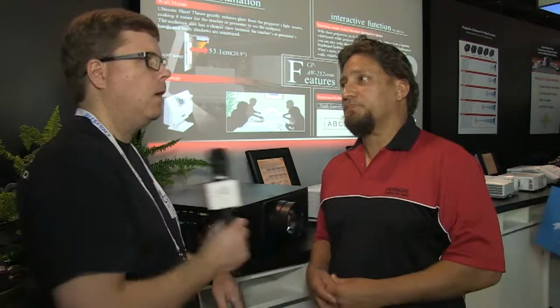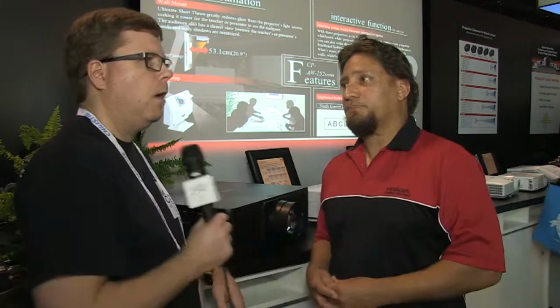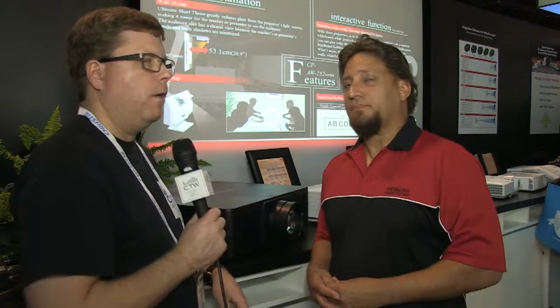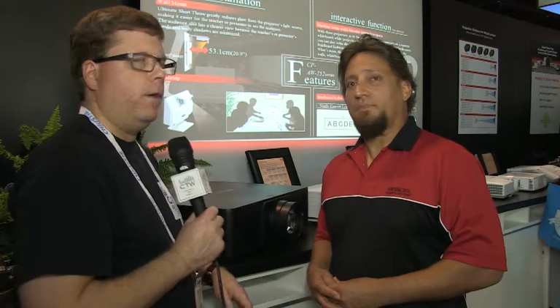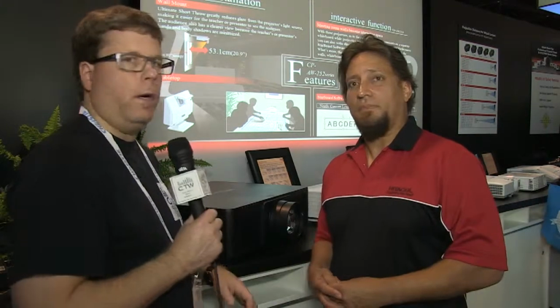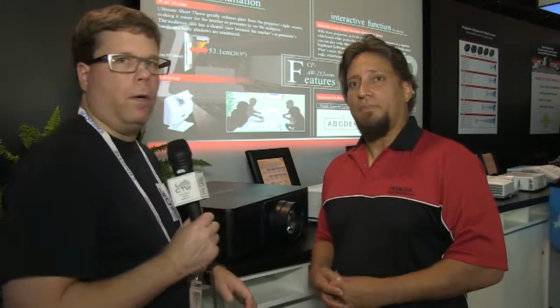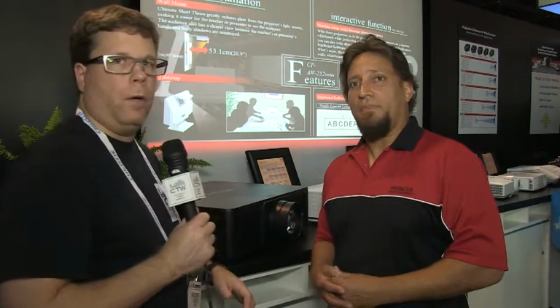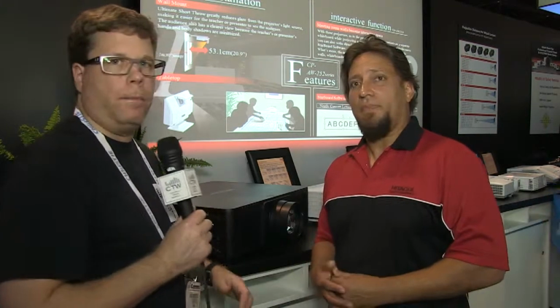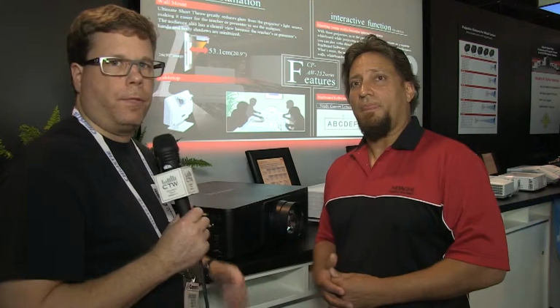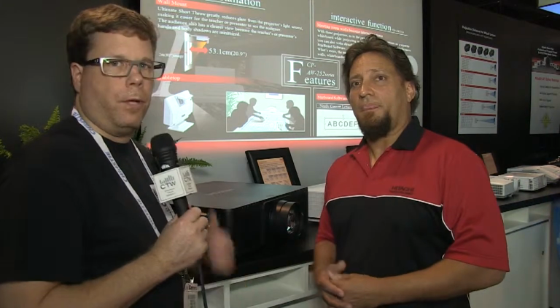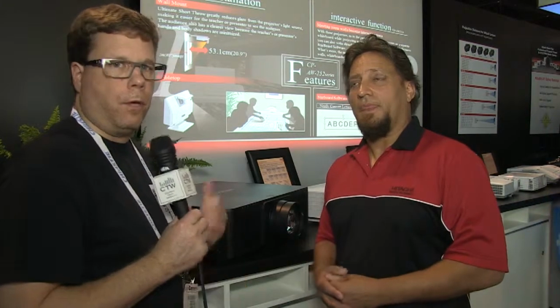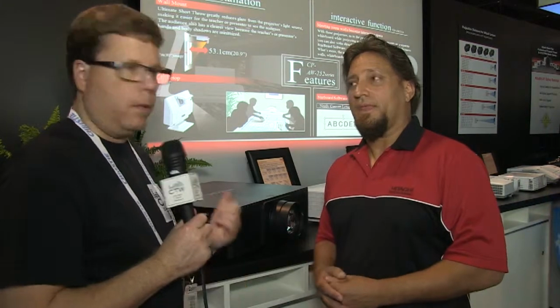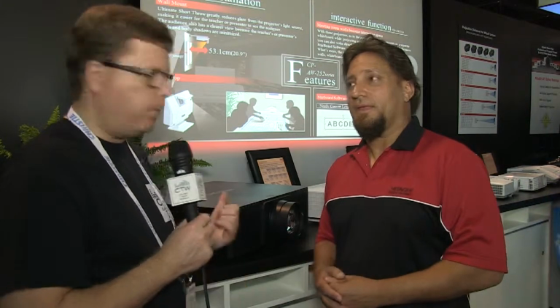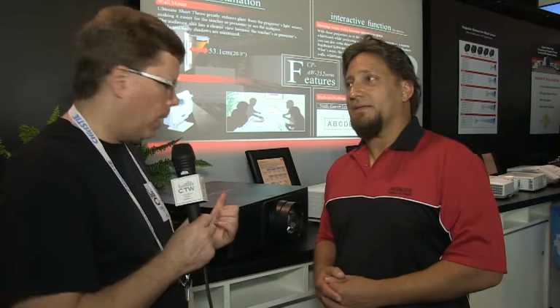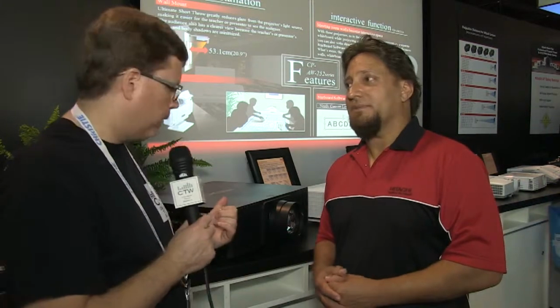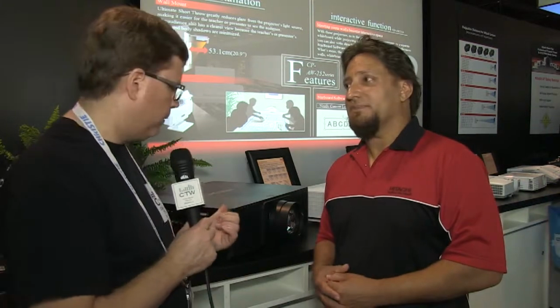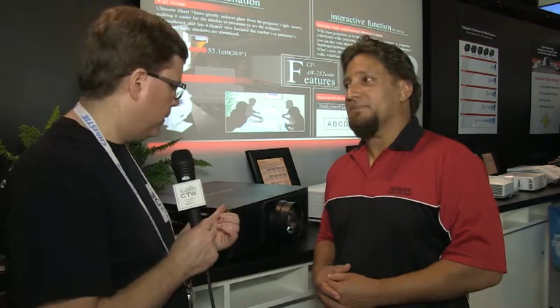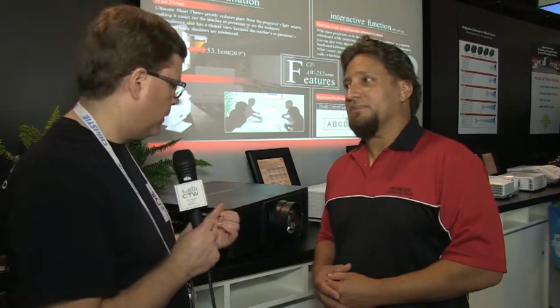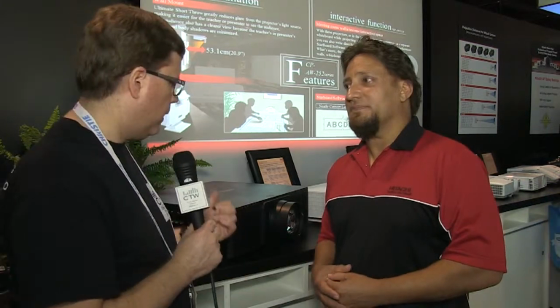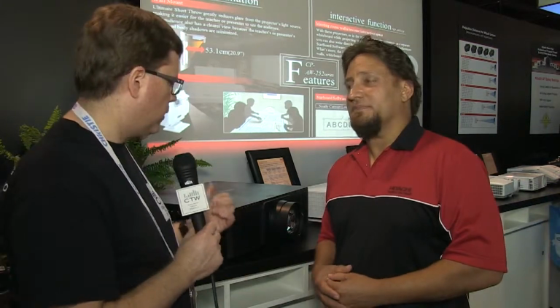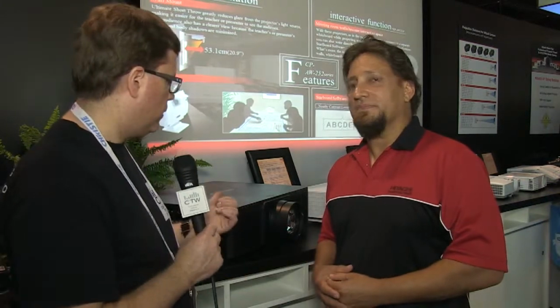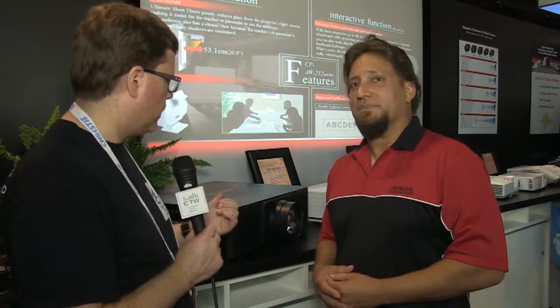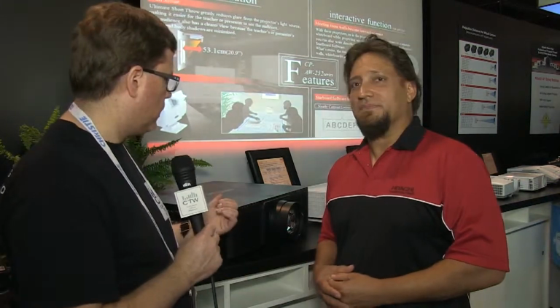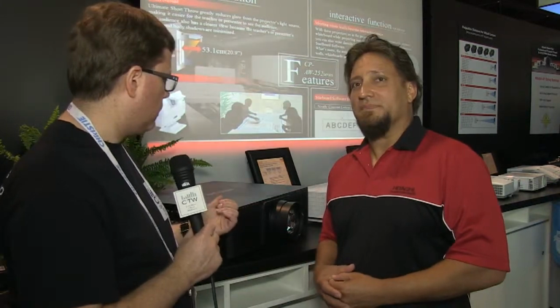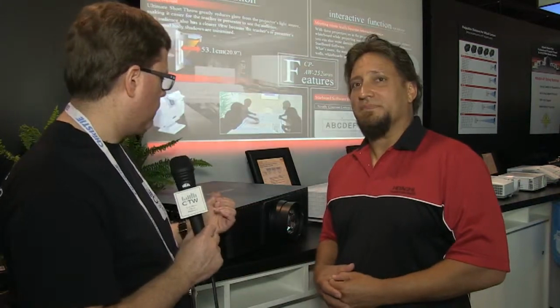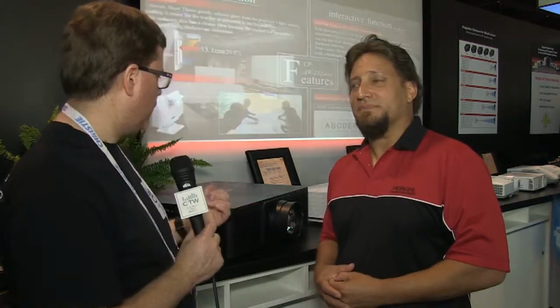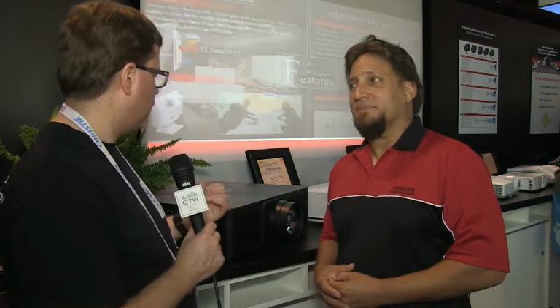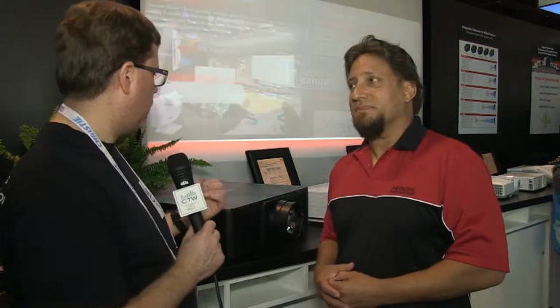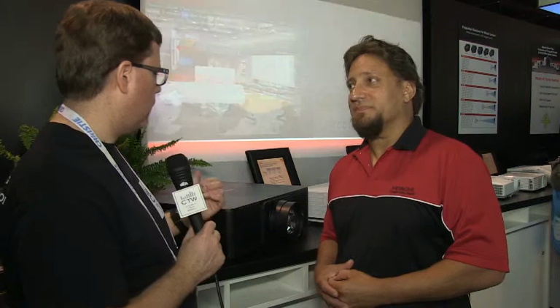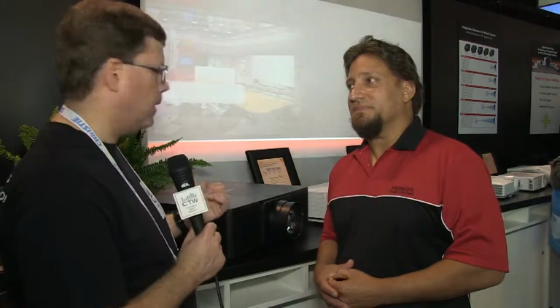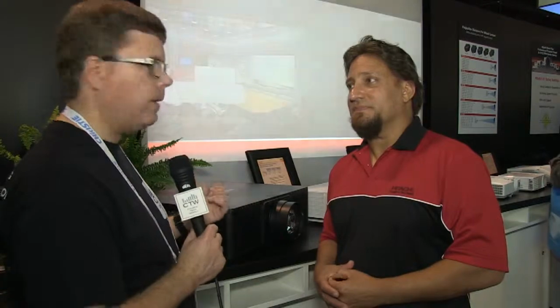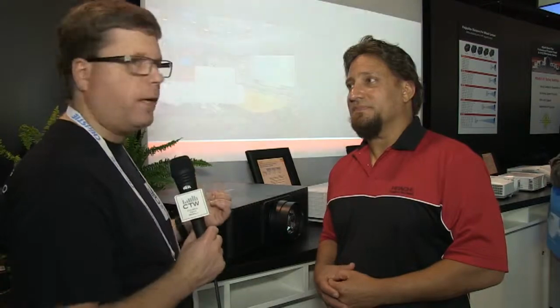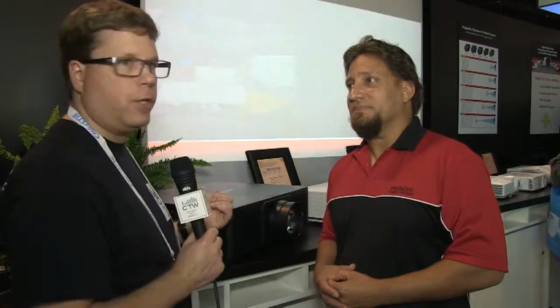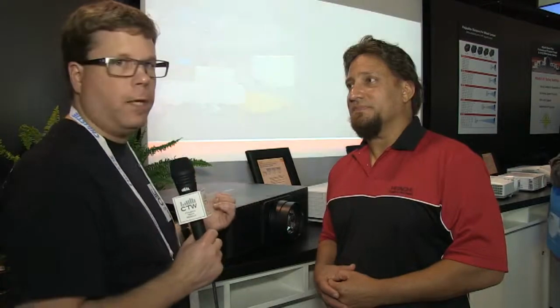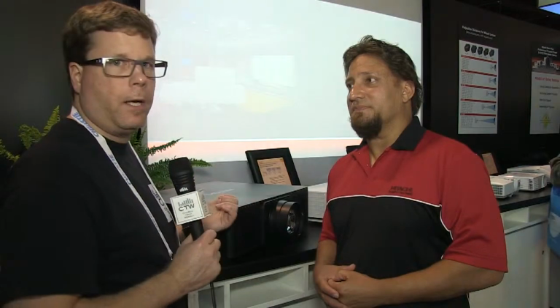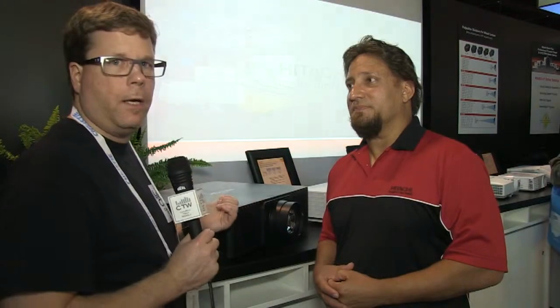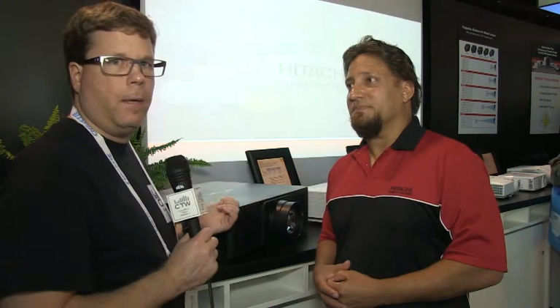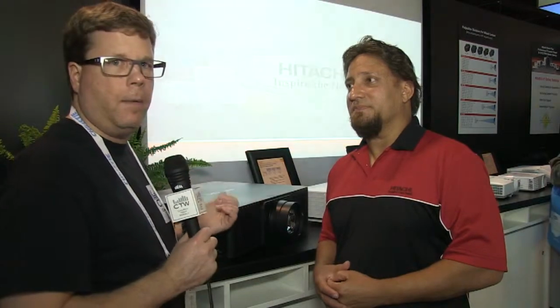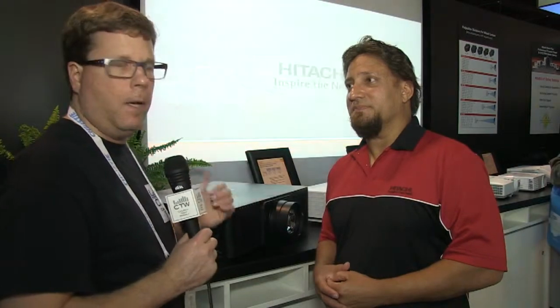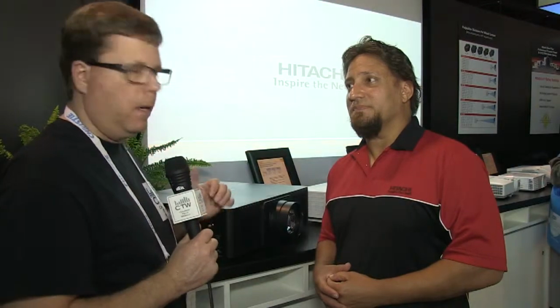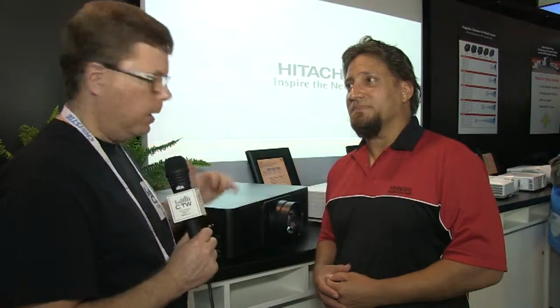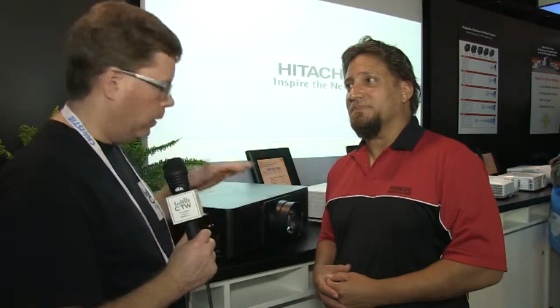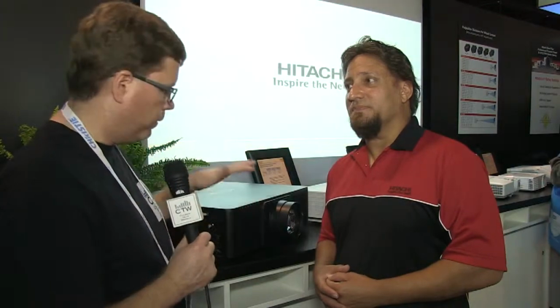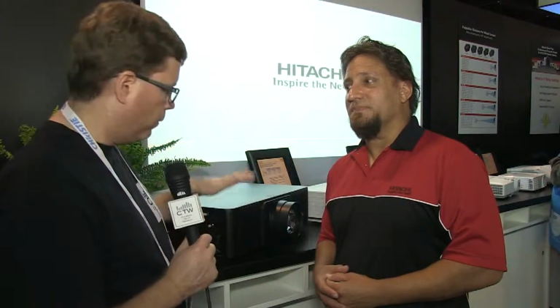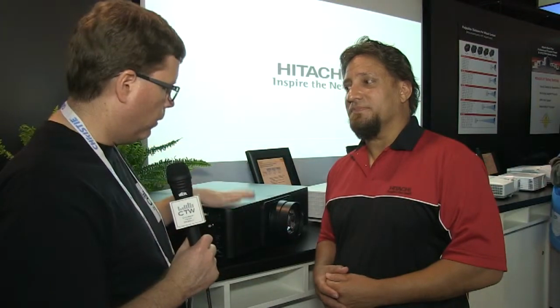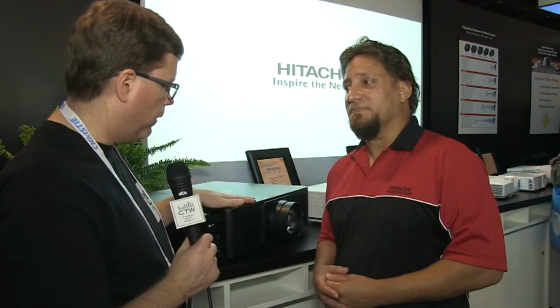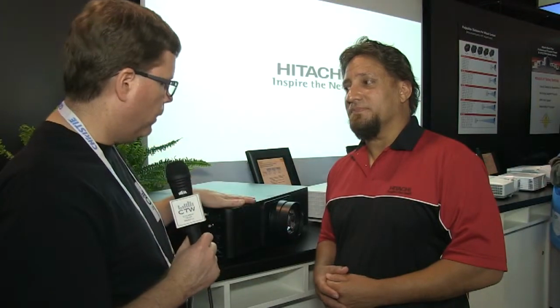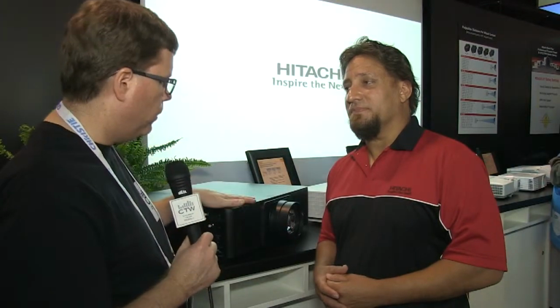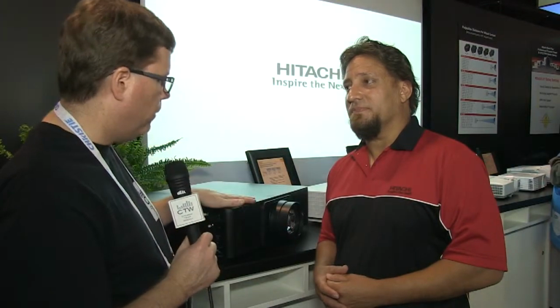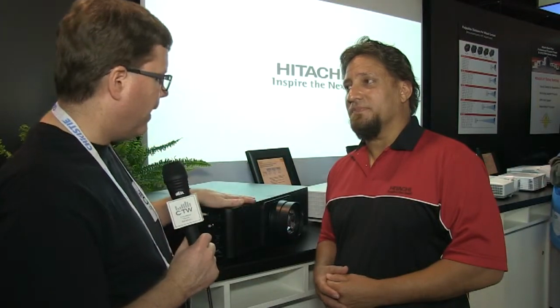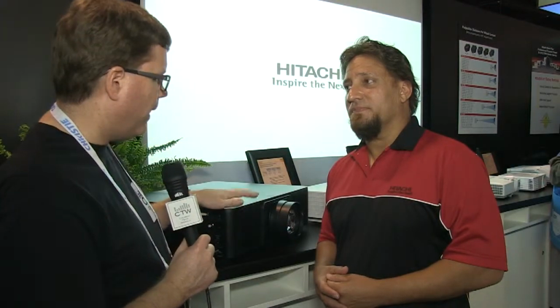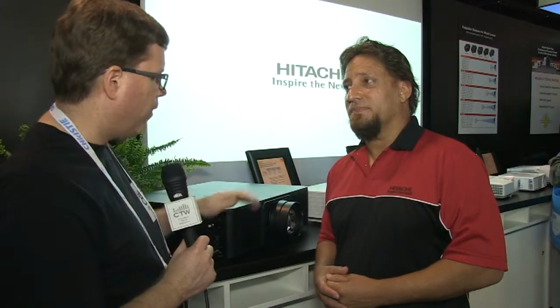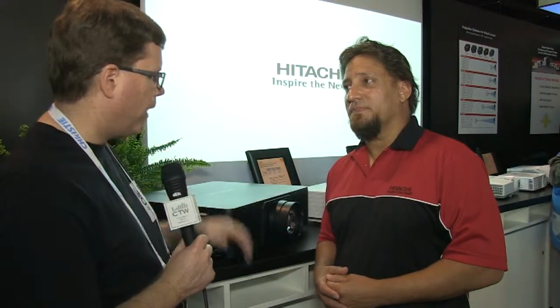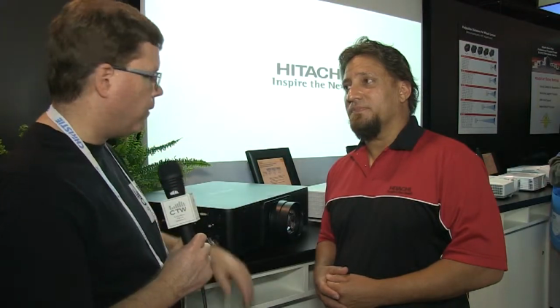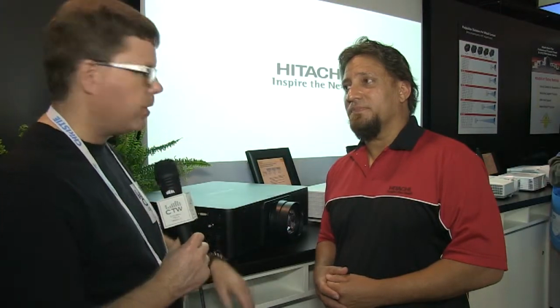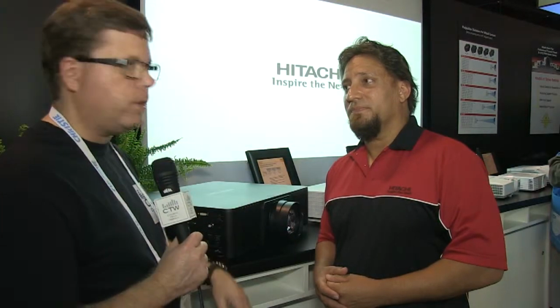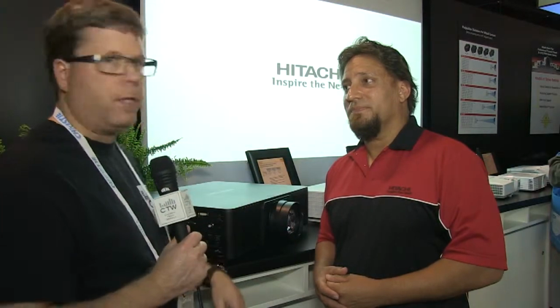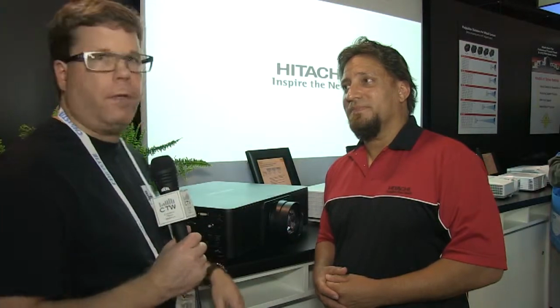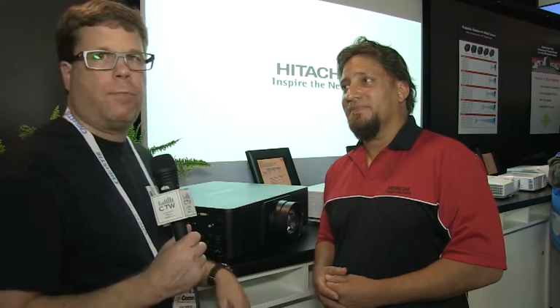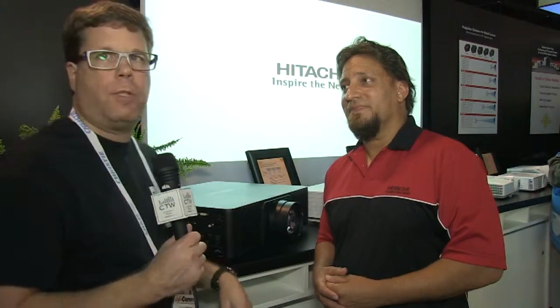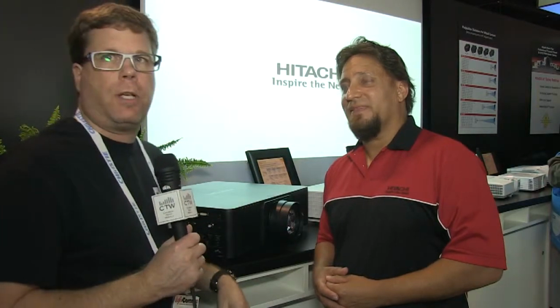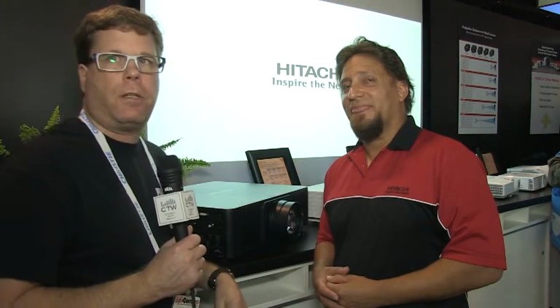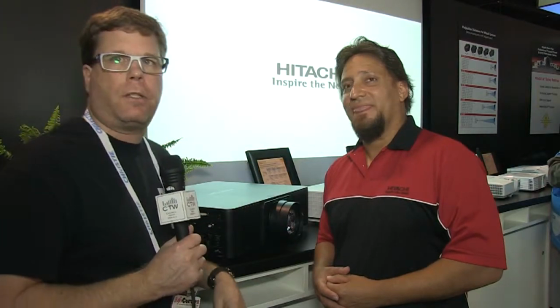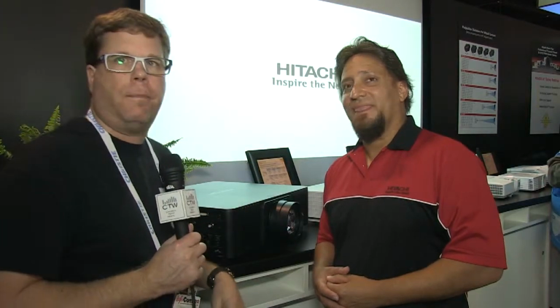A very cool and good product from Hitachi. Check out their website at Hitachi.com and look for the new 9000 Series projectors.